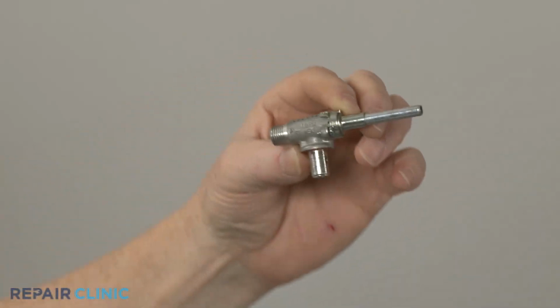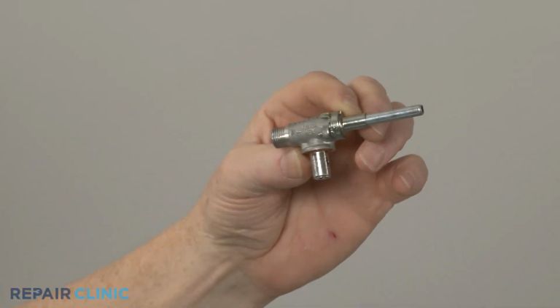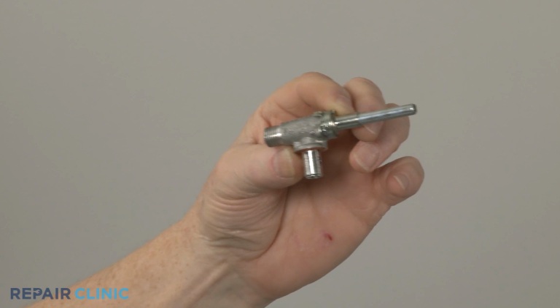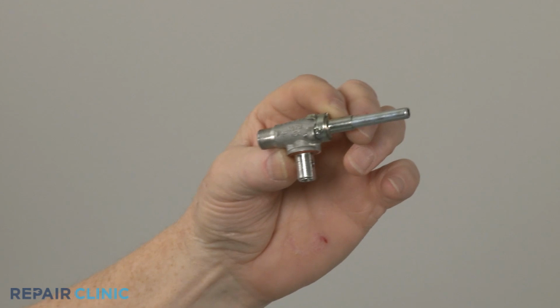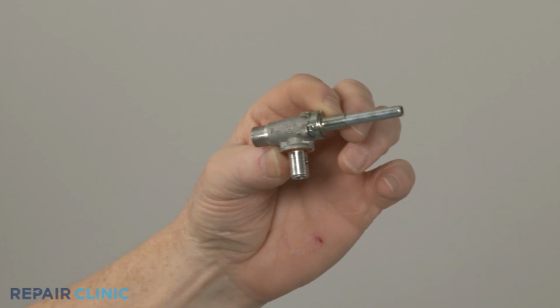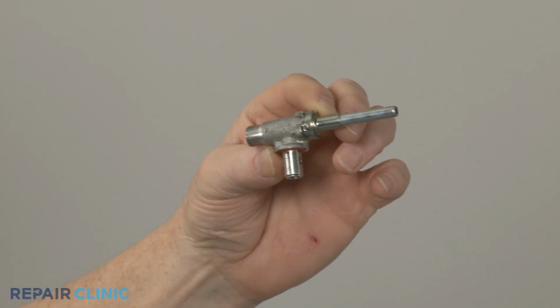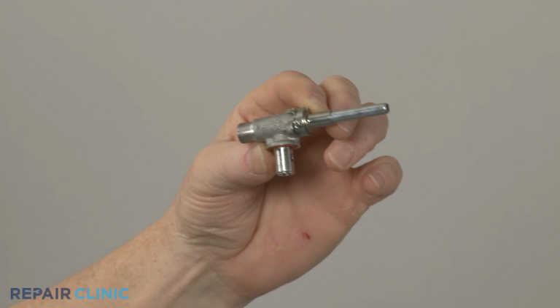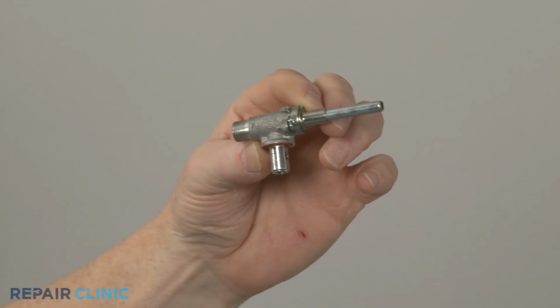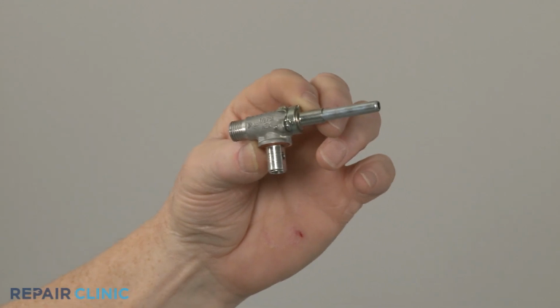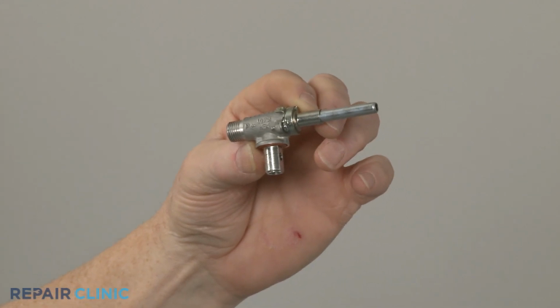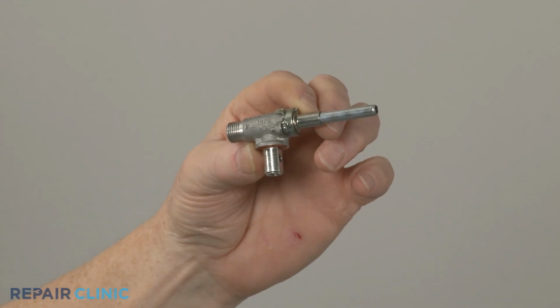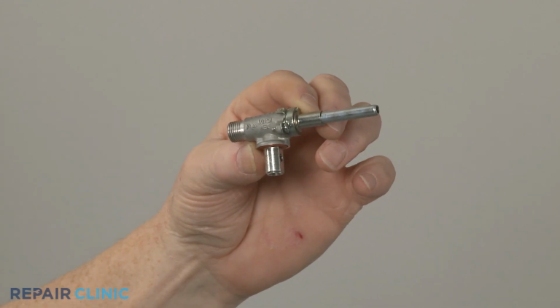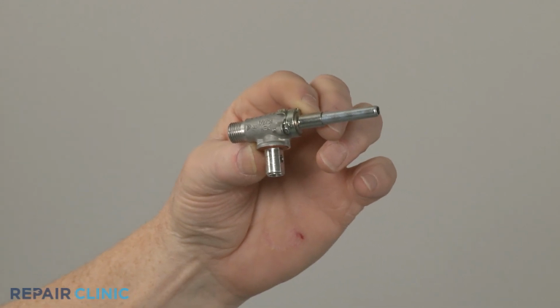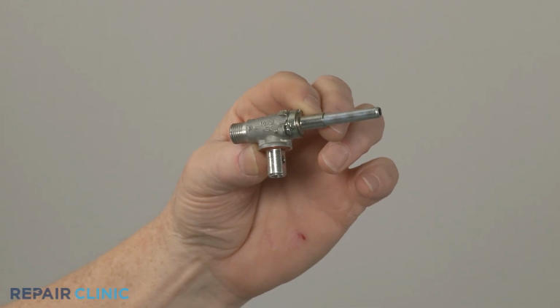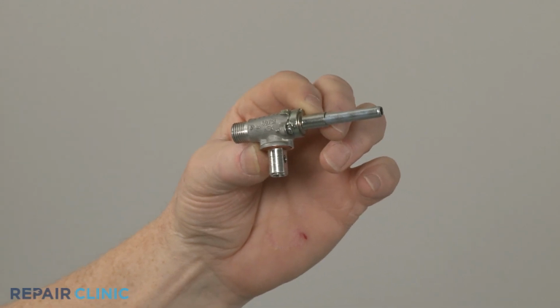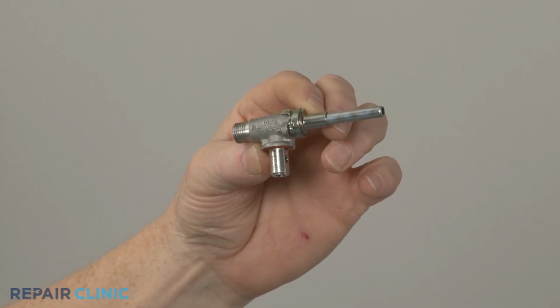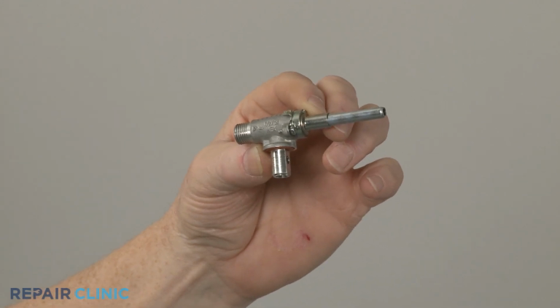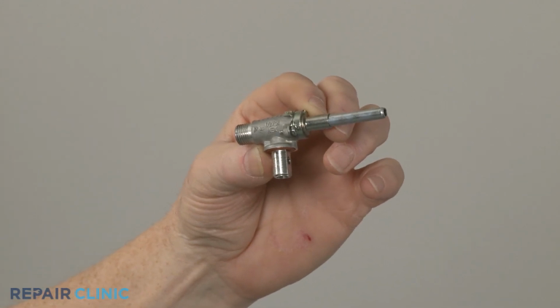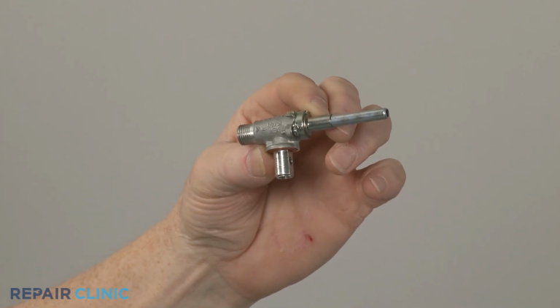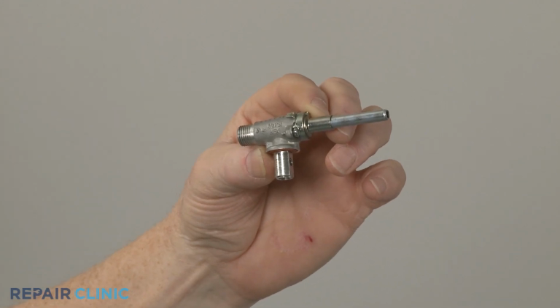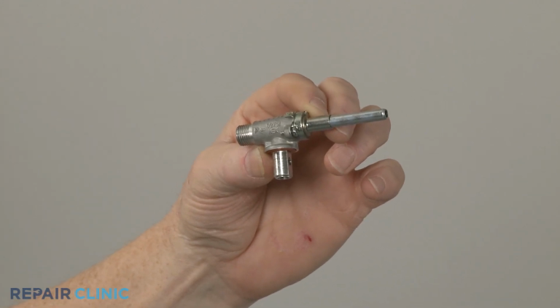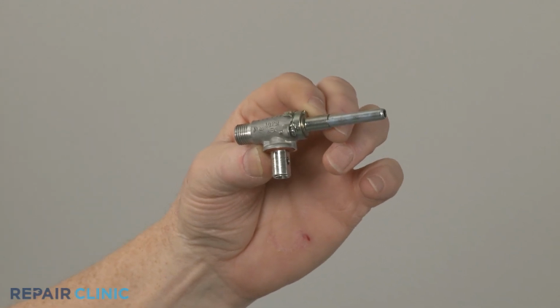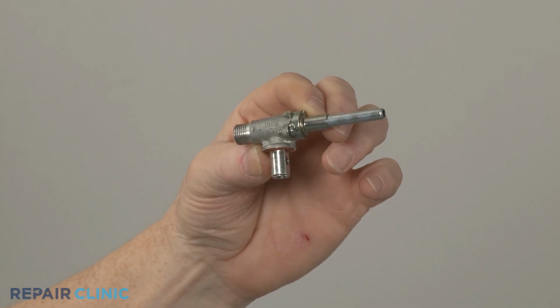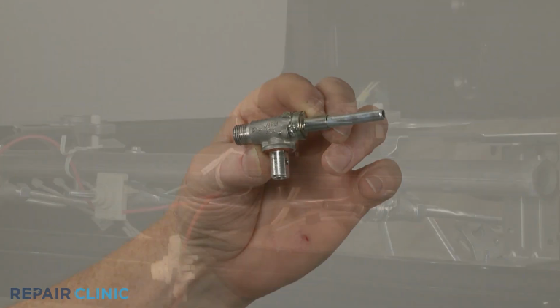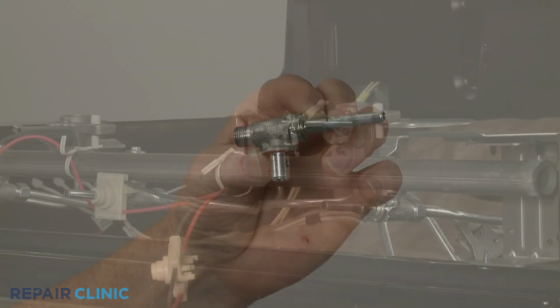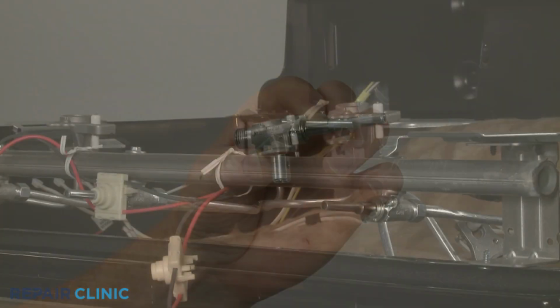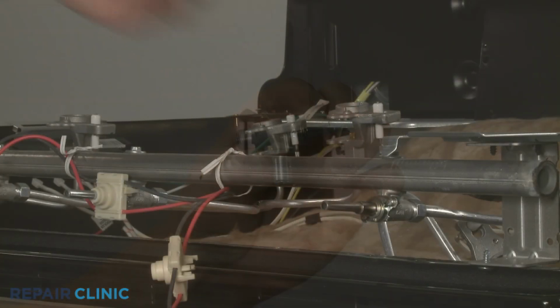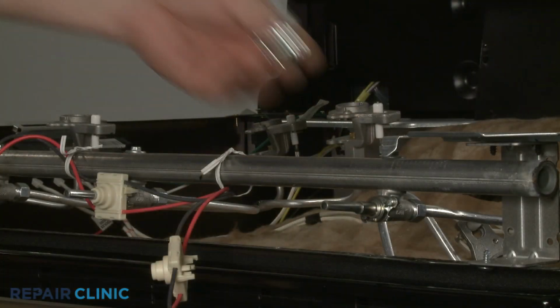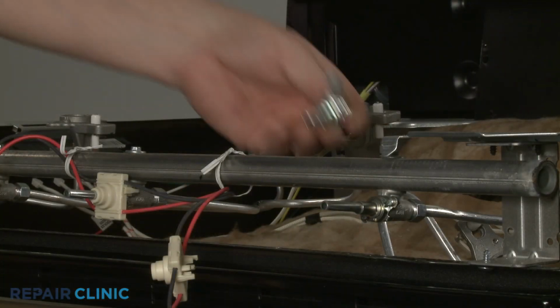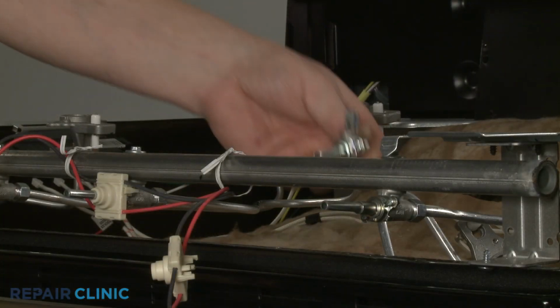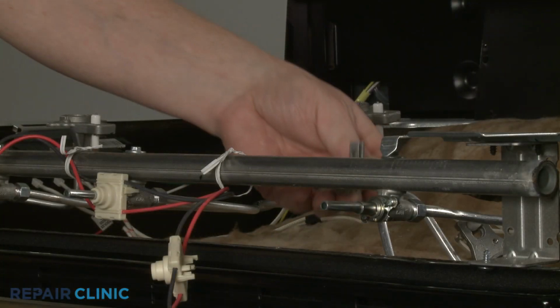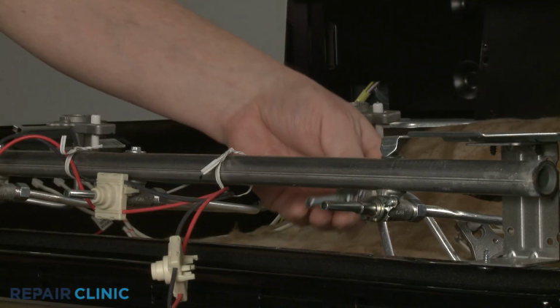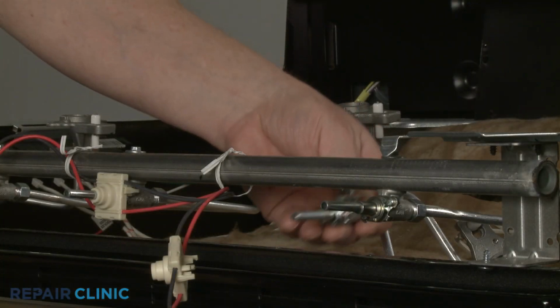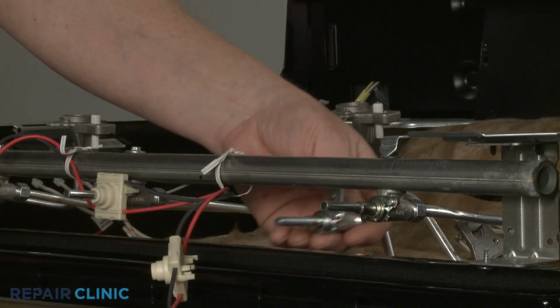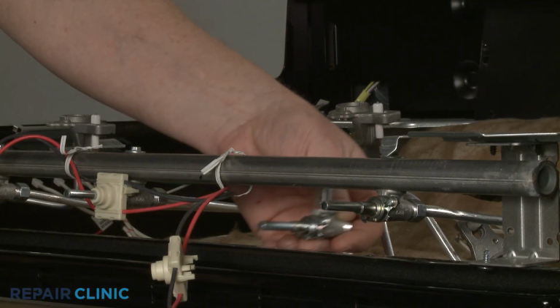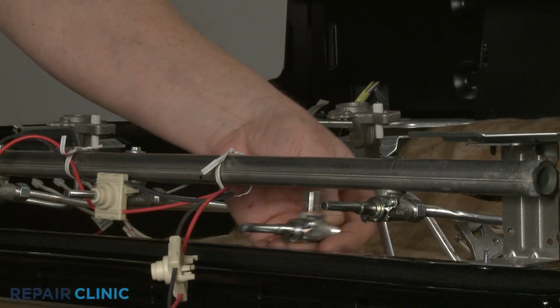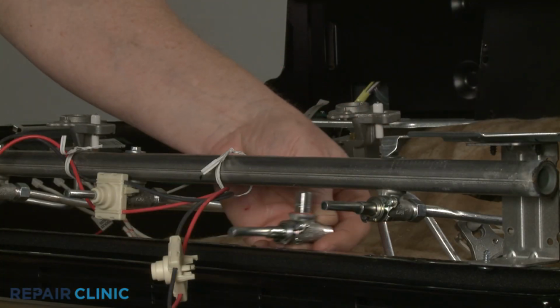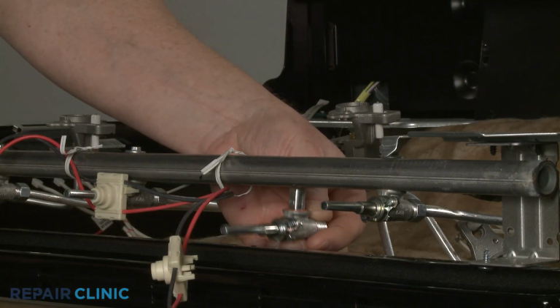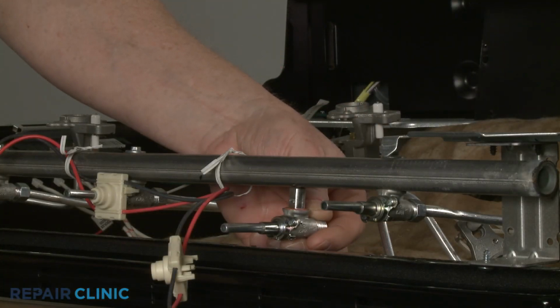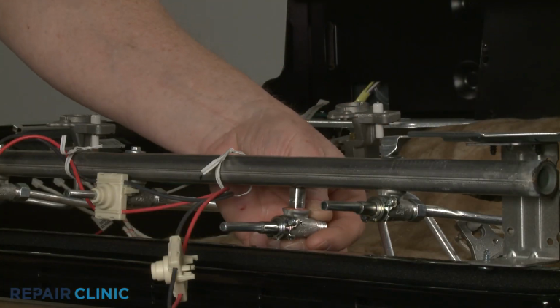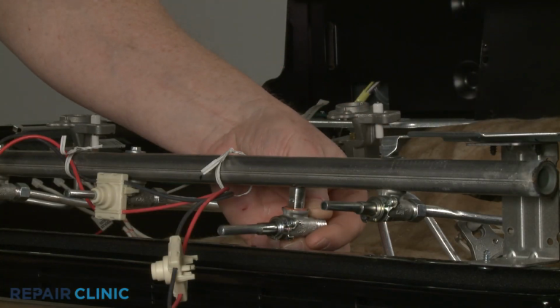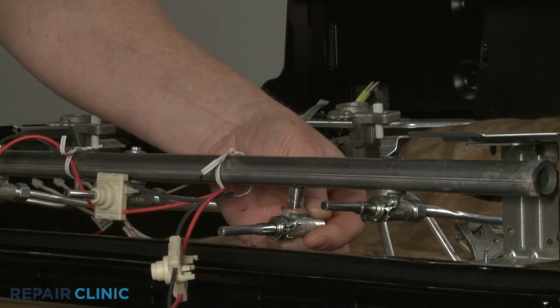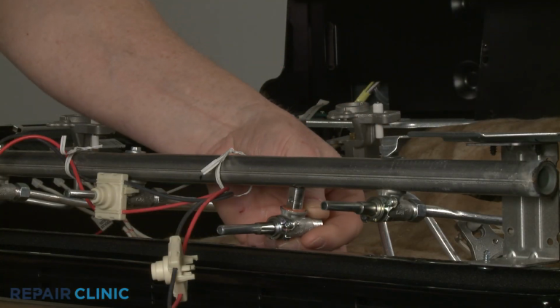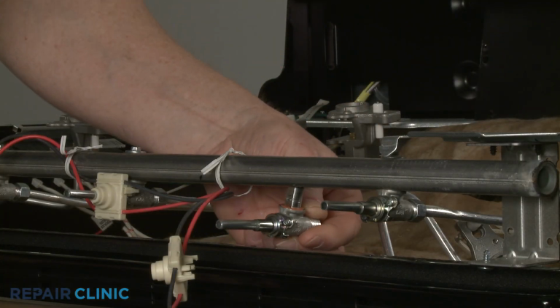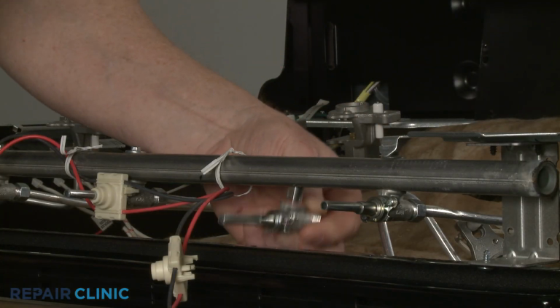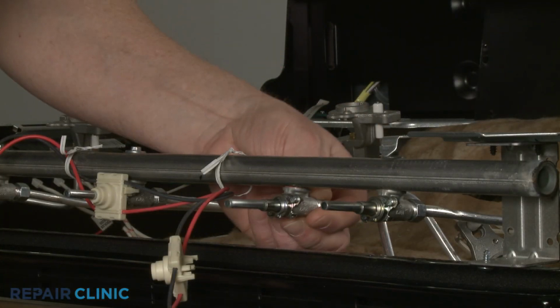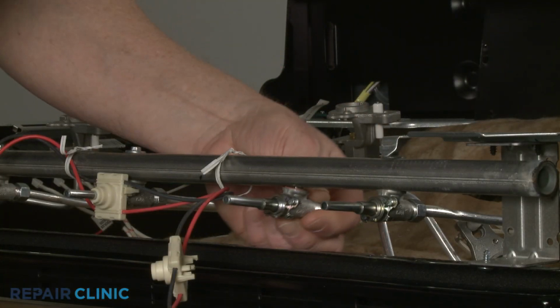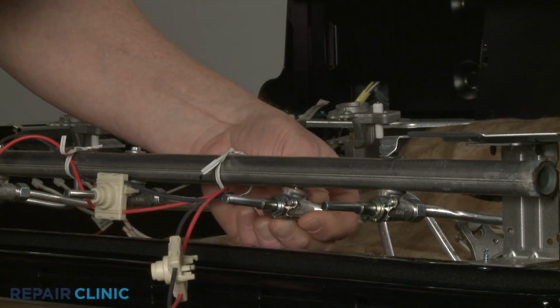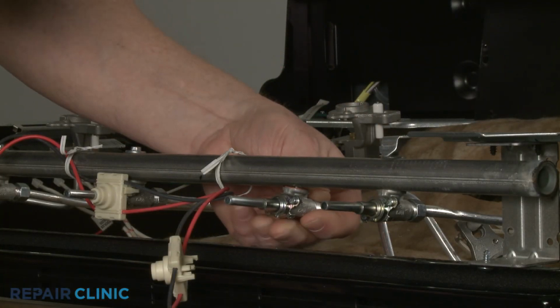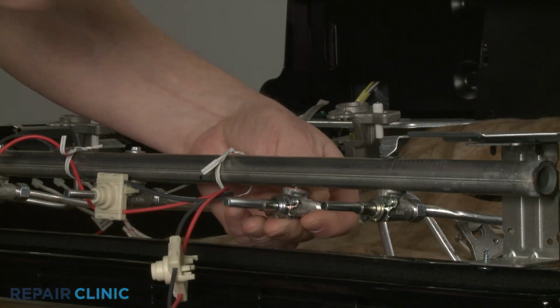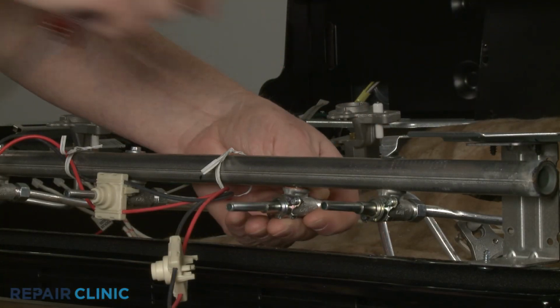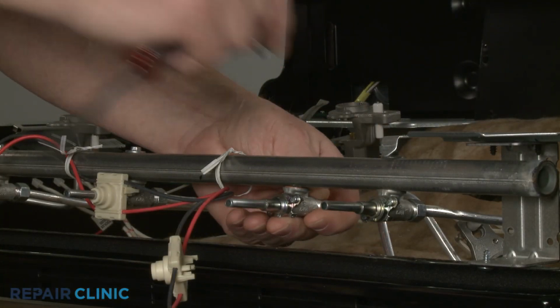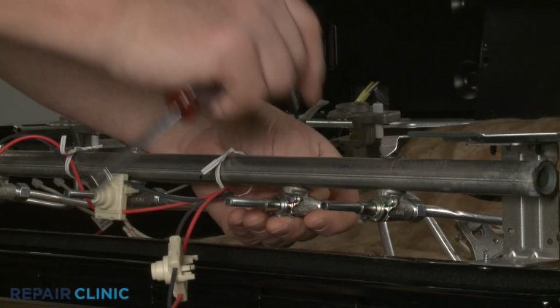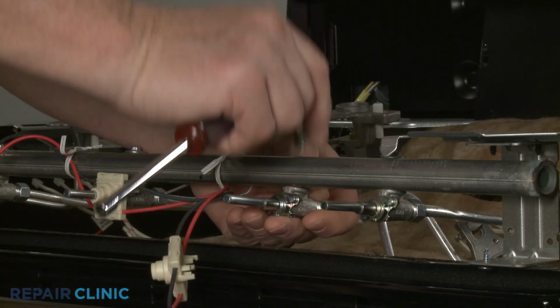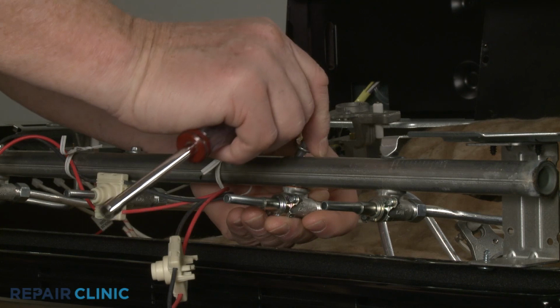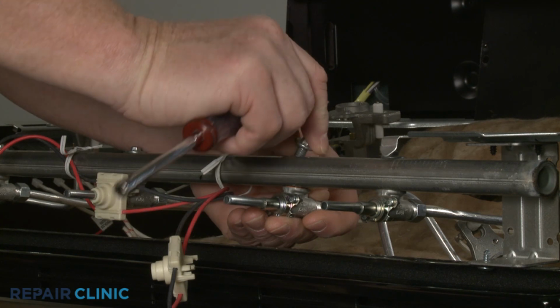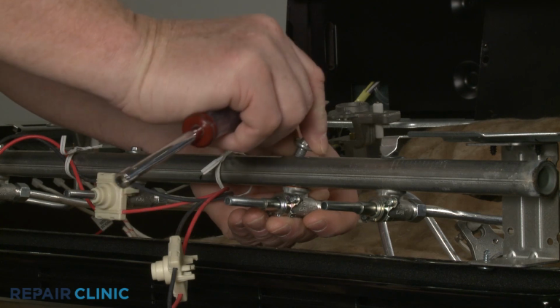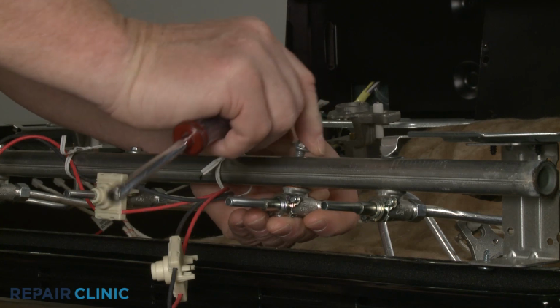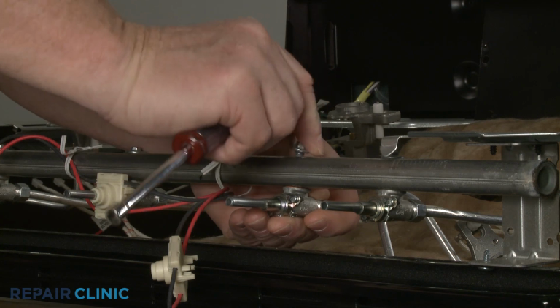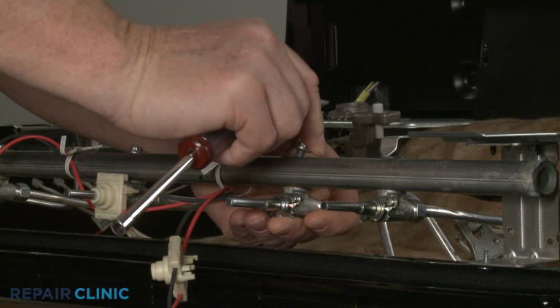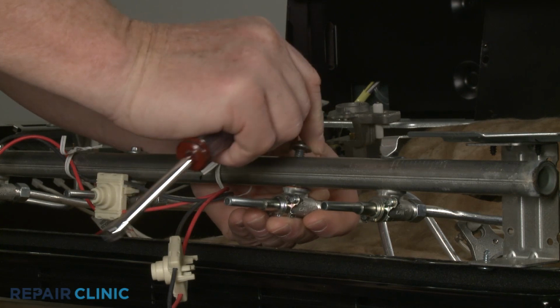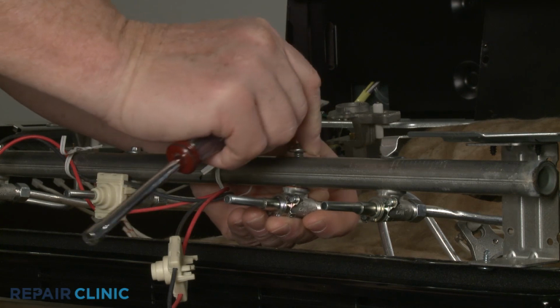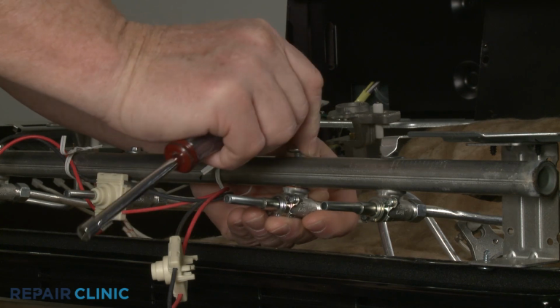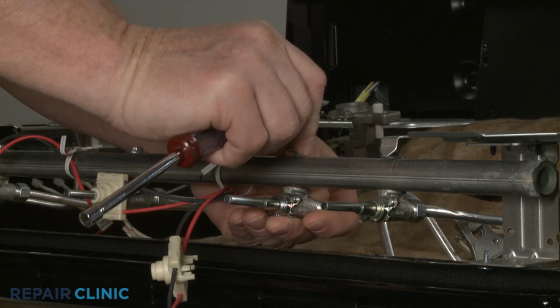Install the new surface burner valve by aligning it on the manifold, then thread the screw to secure.